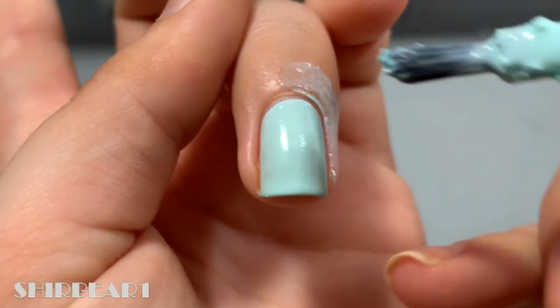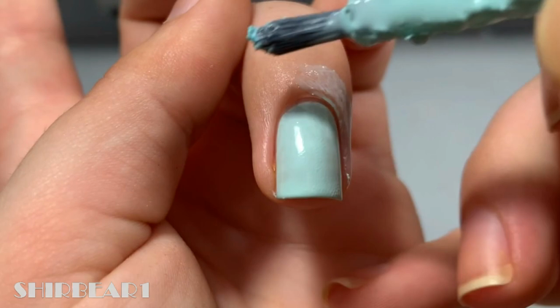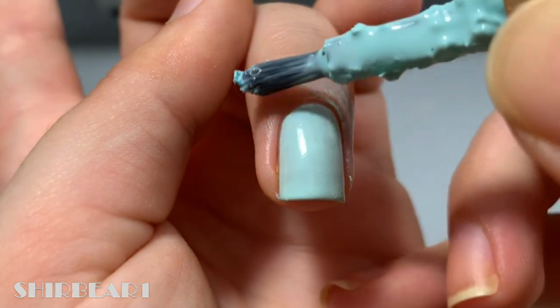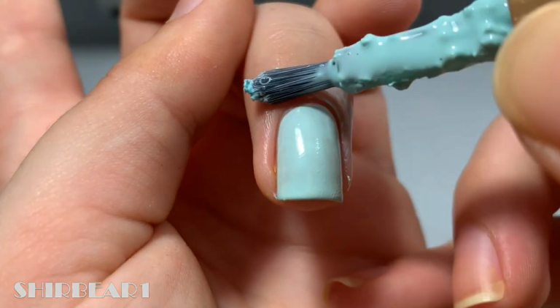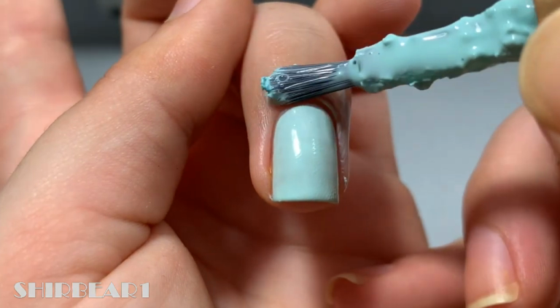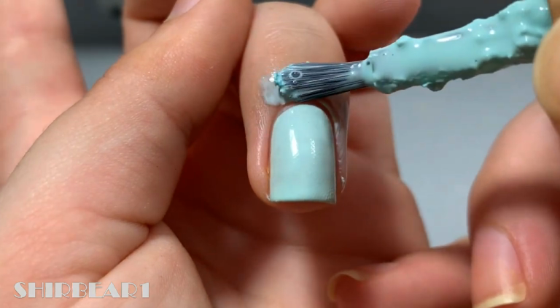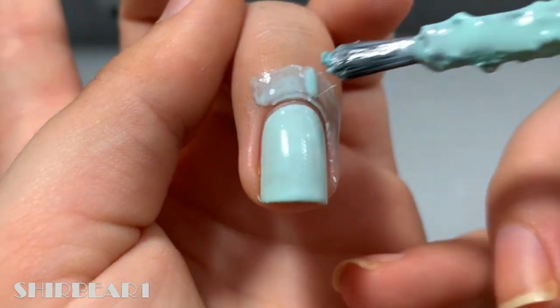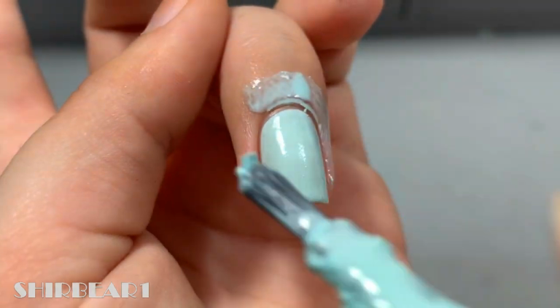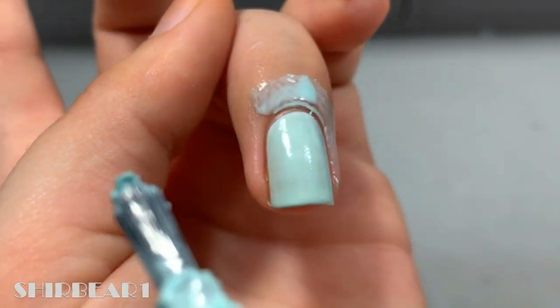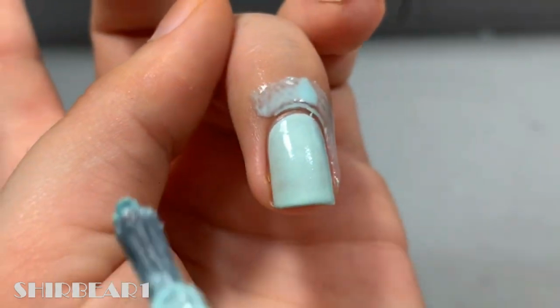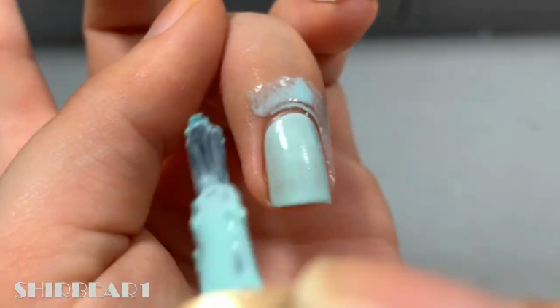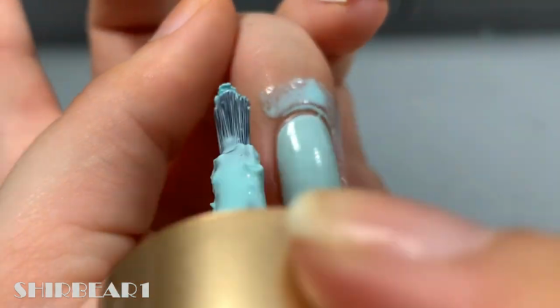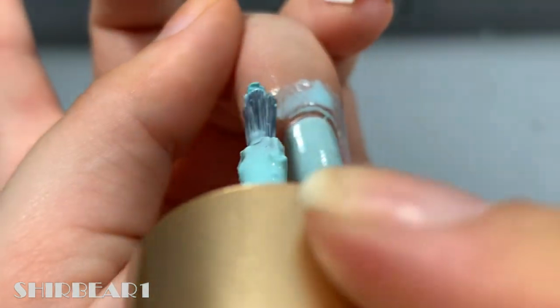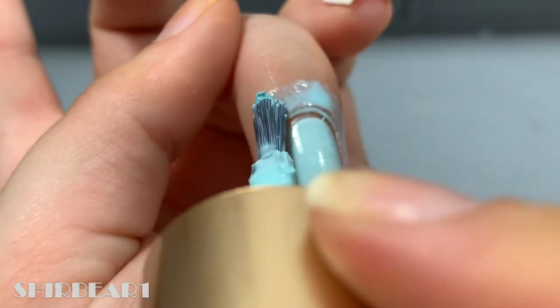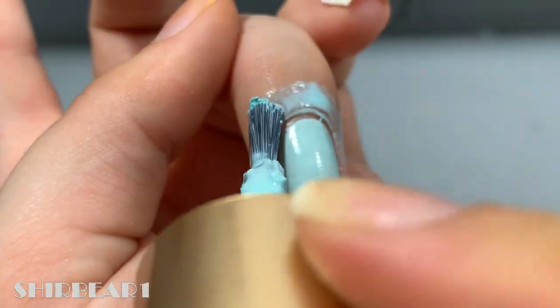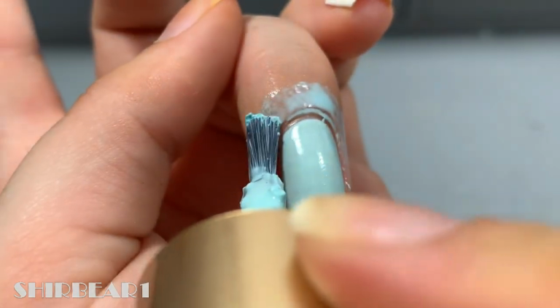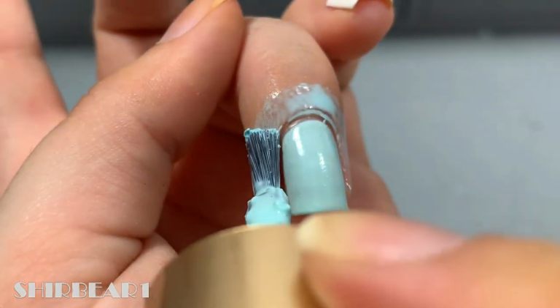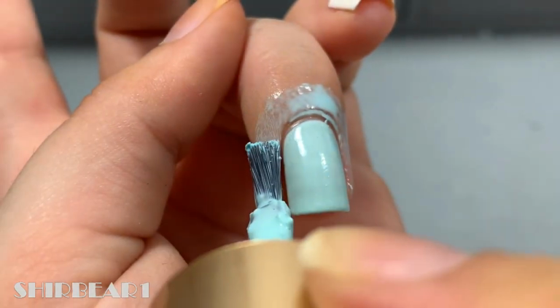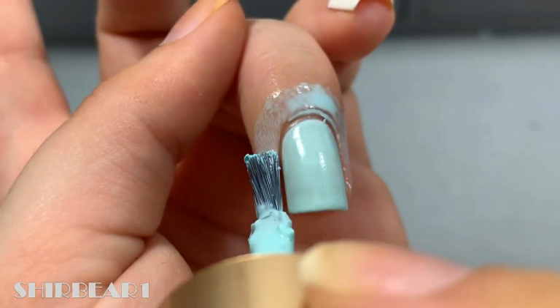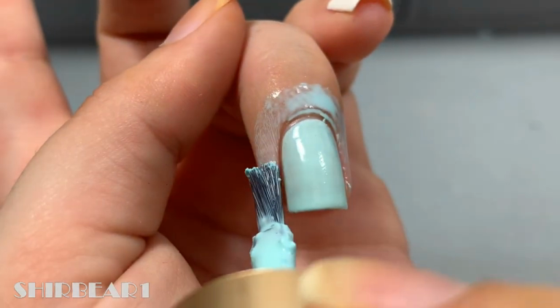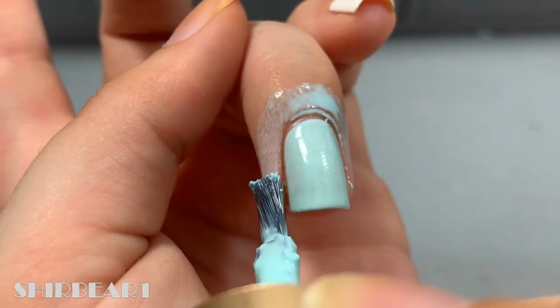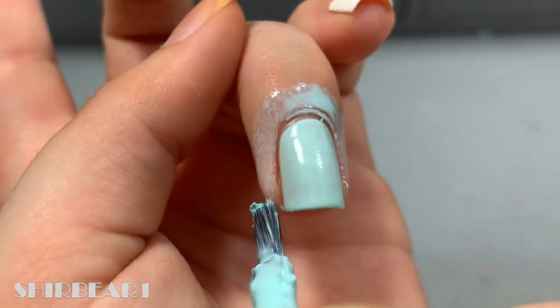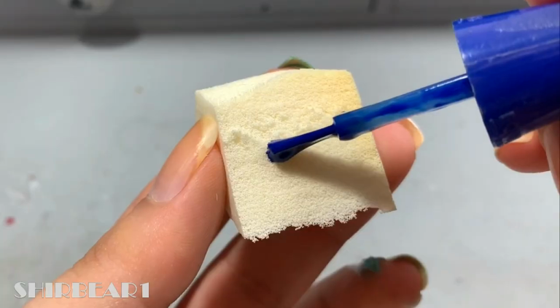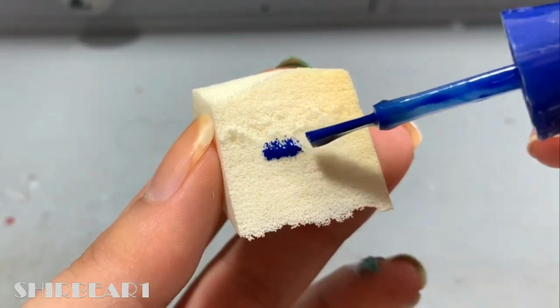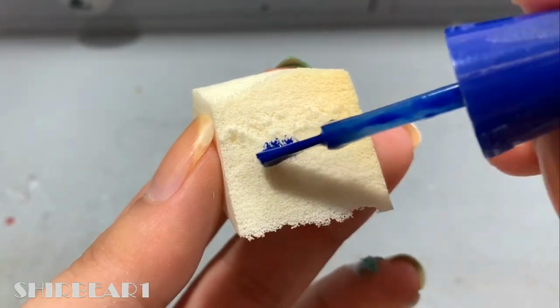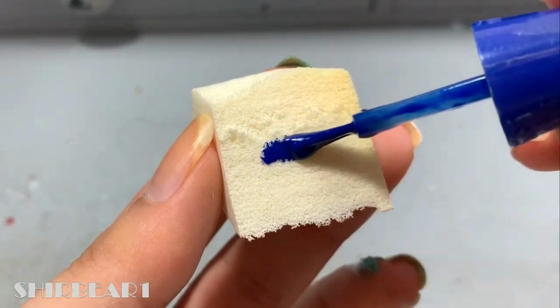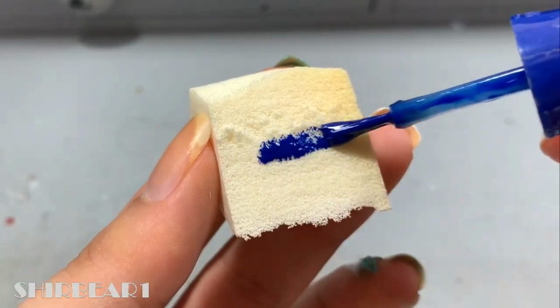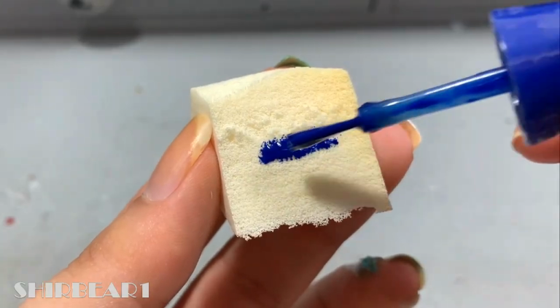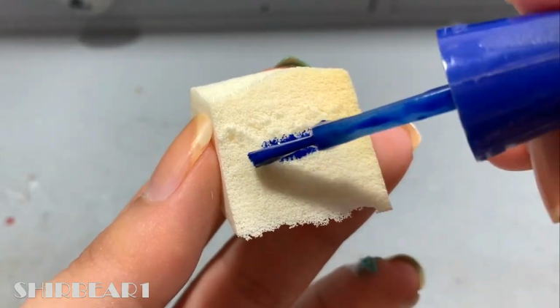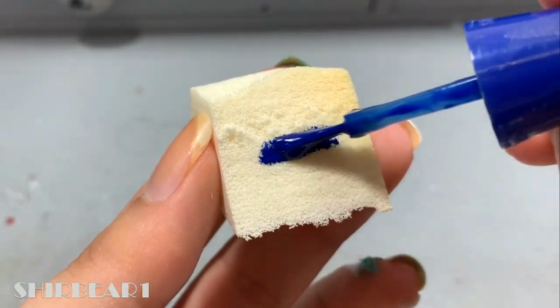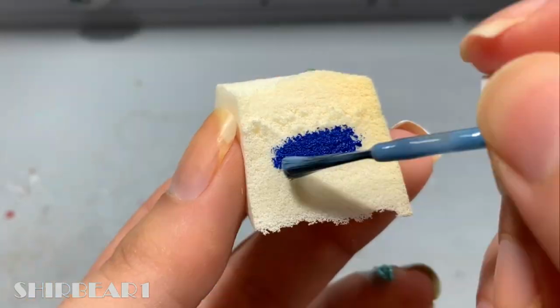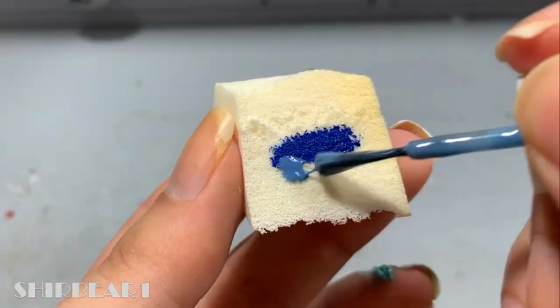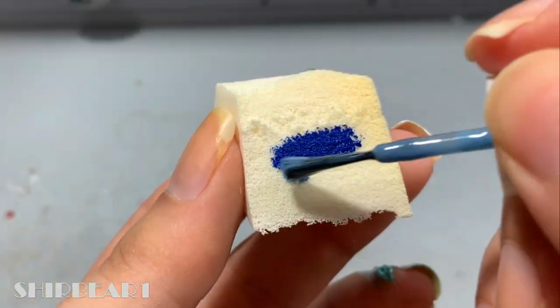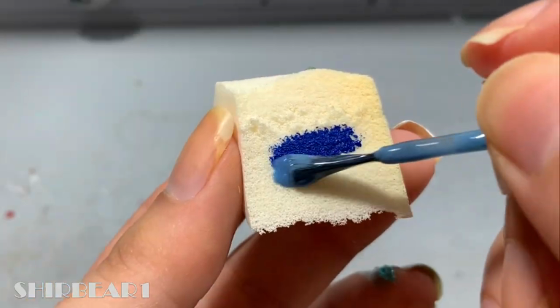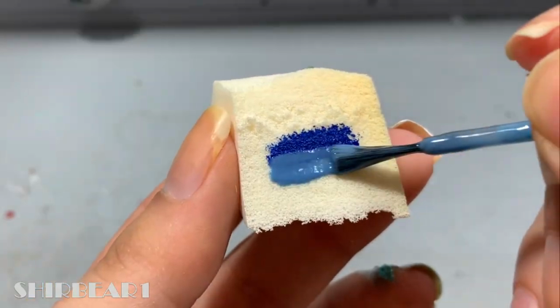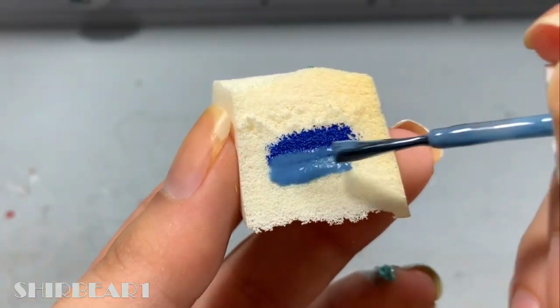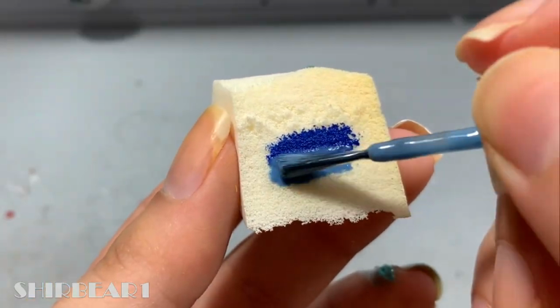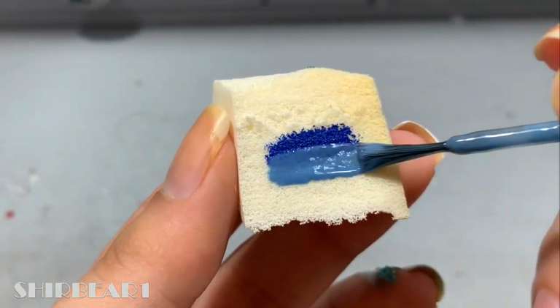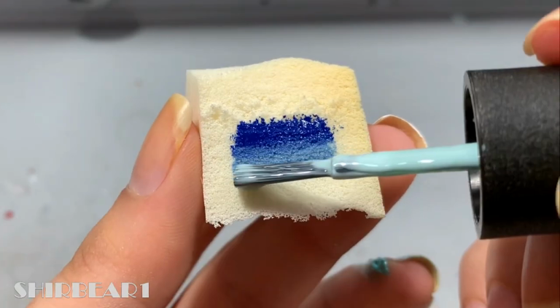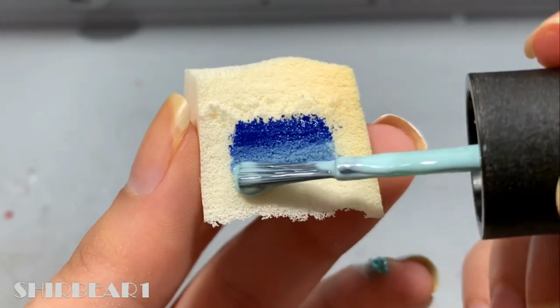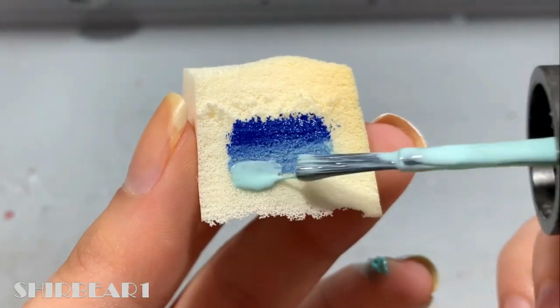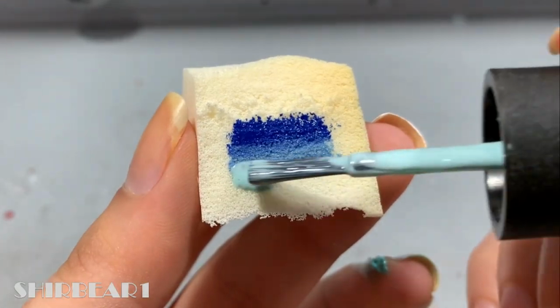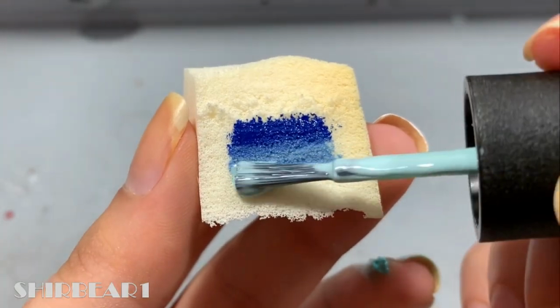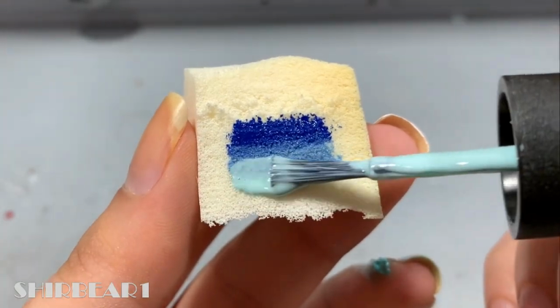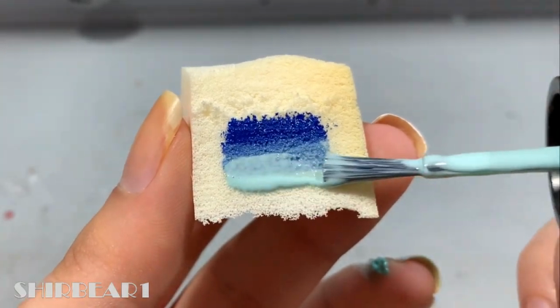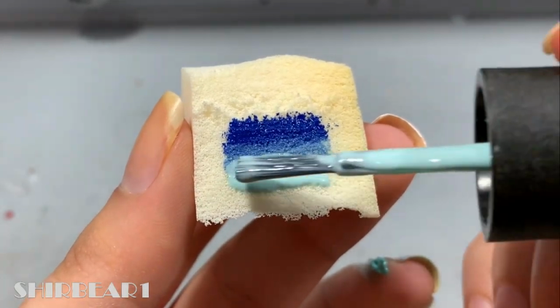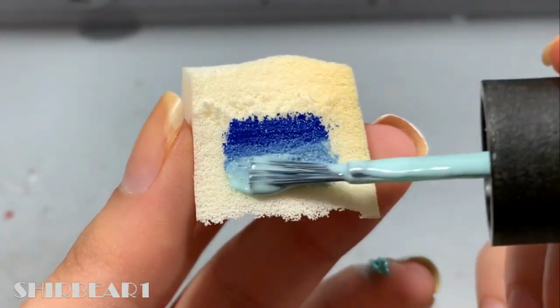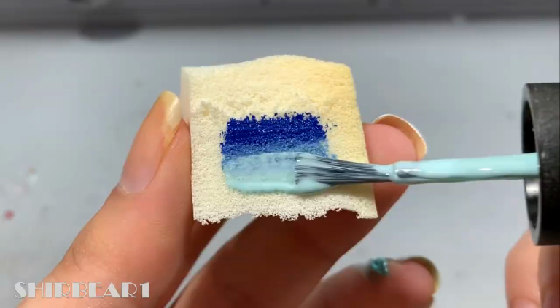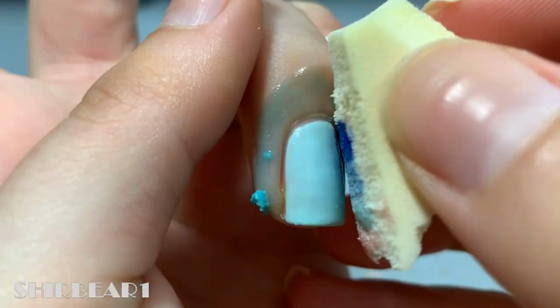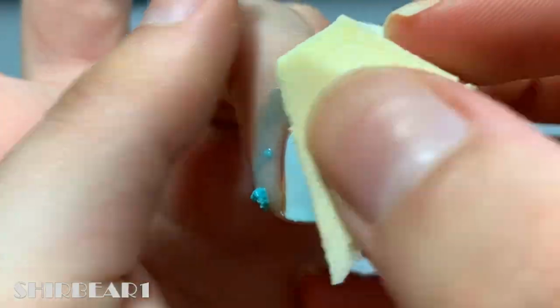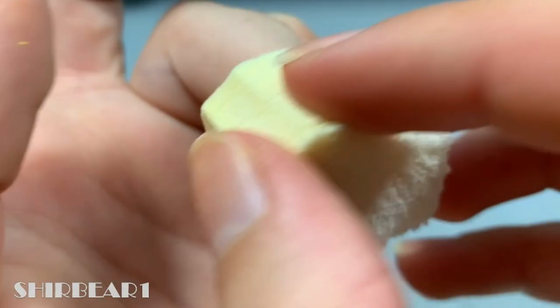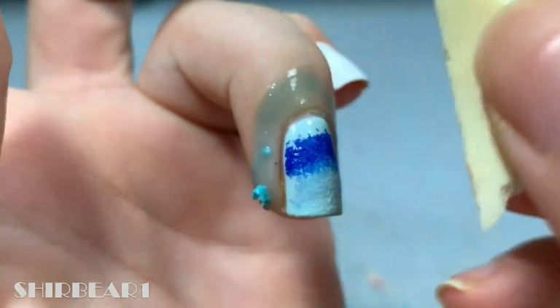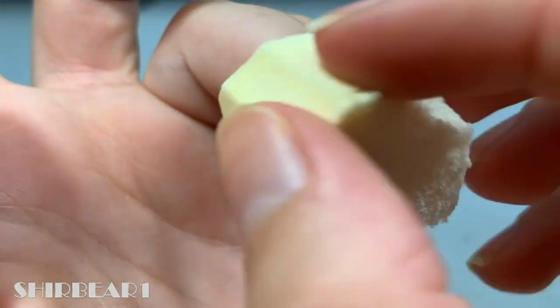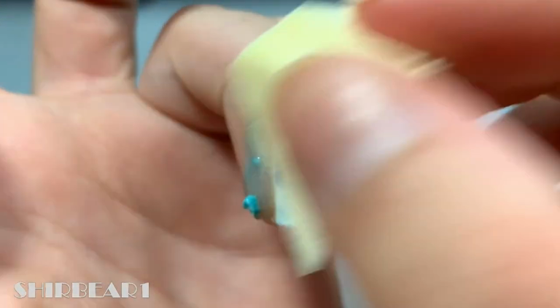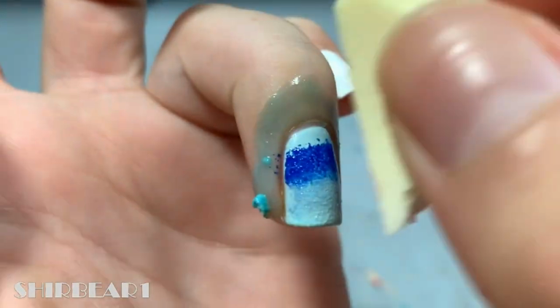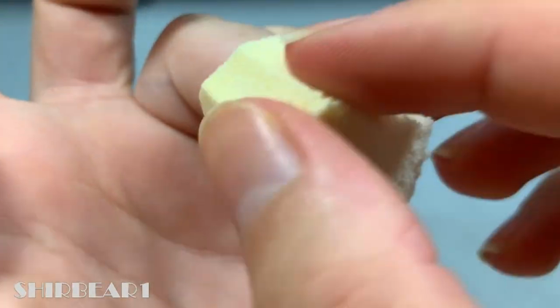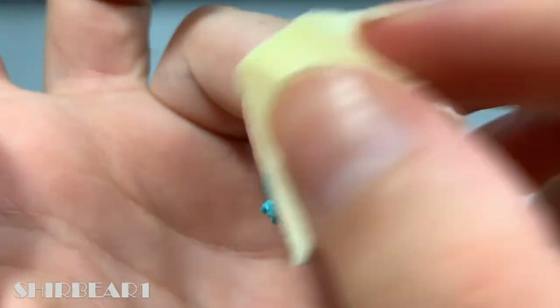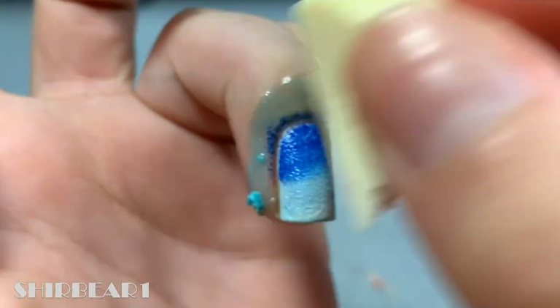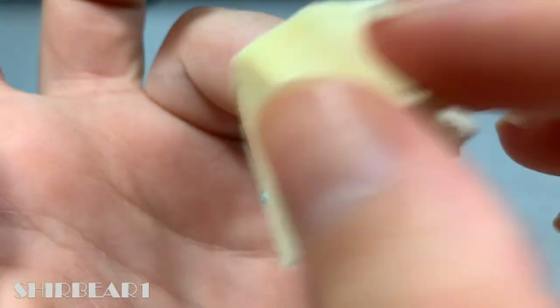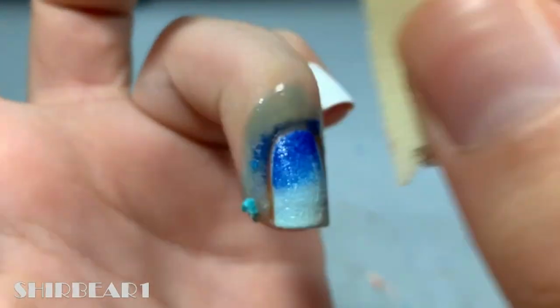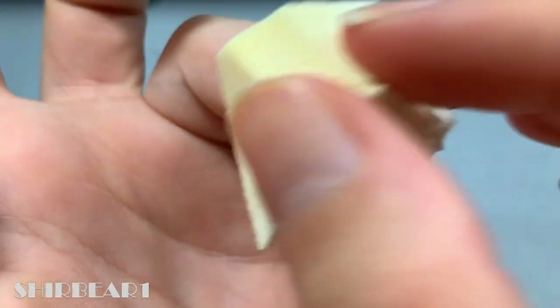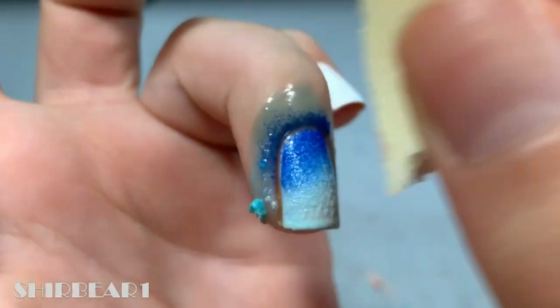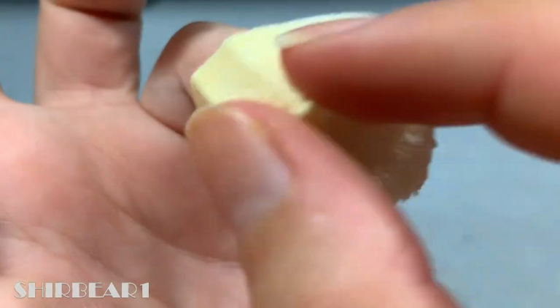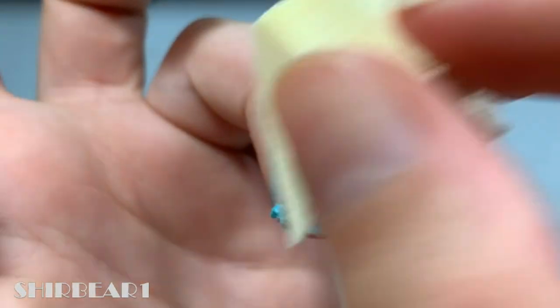Next is a pocket full of sunshine card that Olive got. Start with a light blue base and apply liquid latex. Then apply dark, medium, and light blue on a makeup sponge and then dab on your nails a few times.